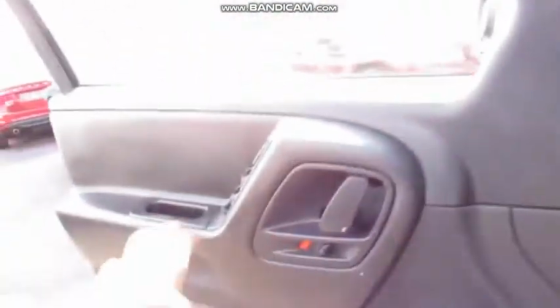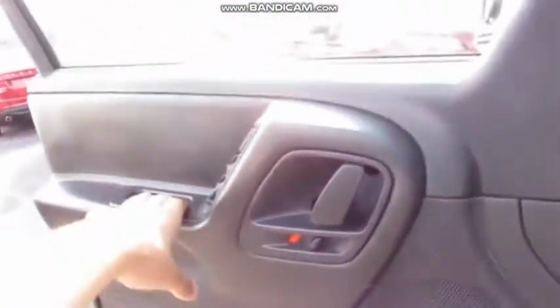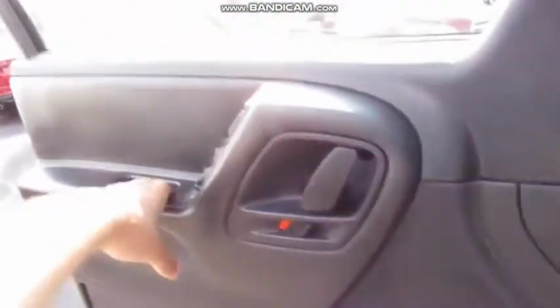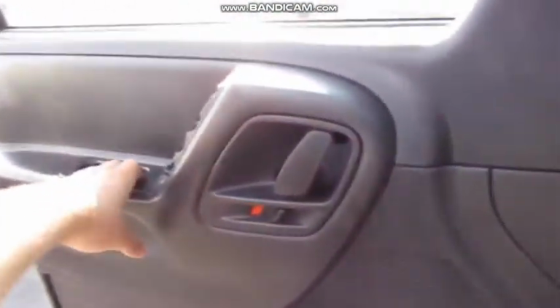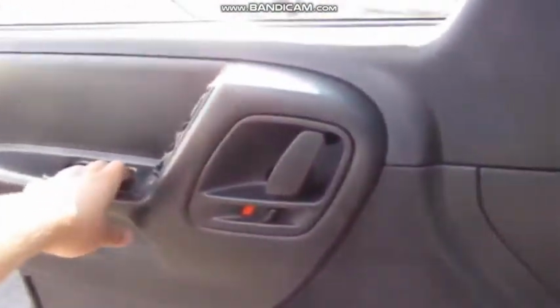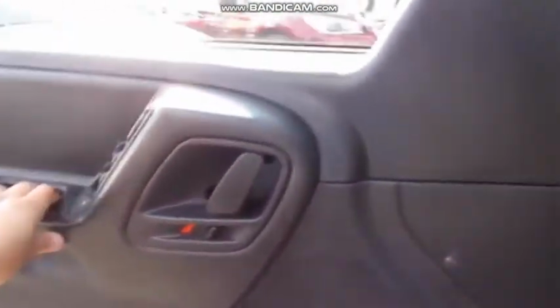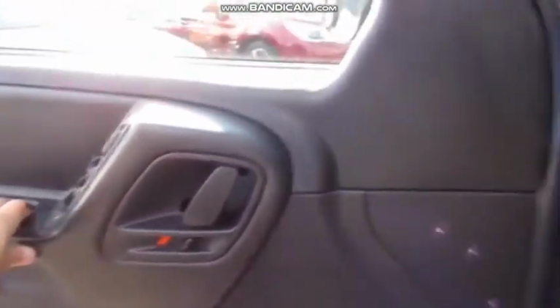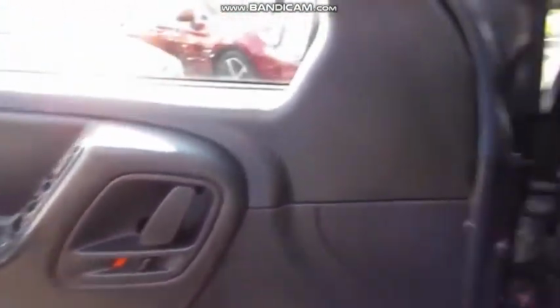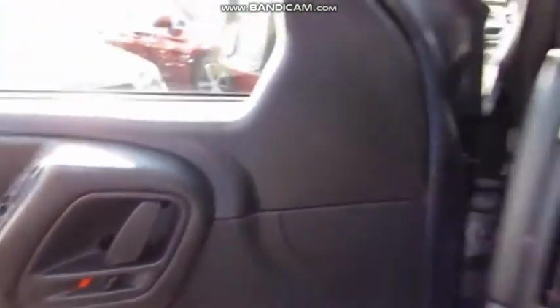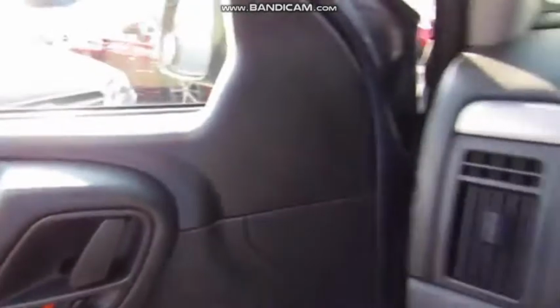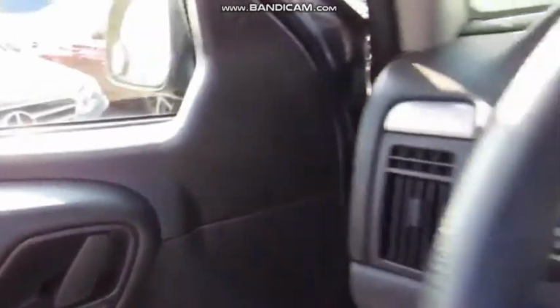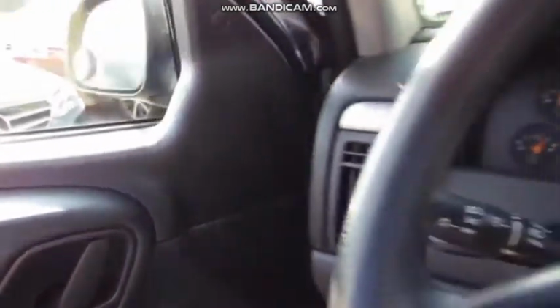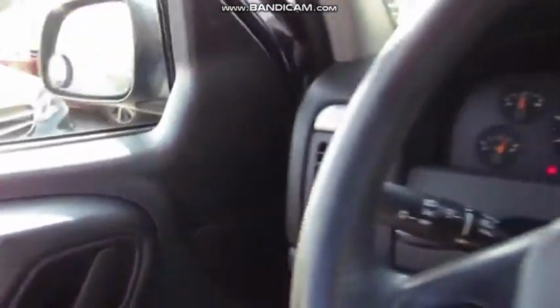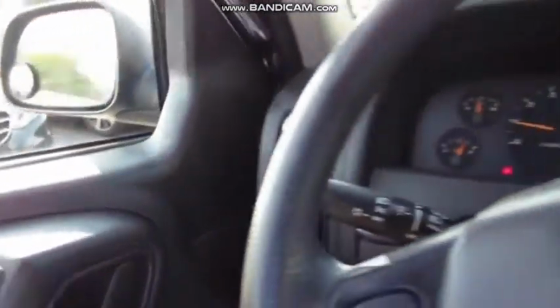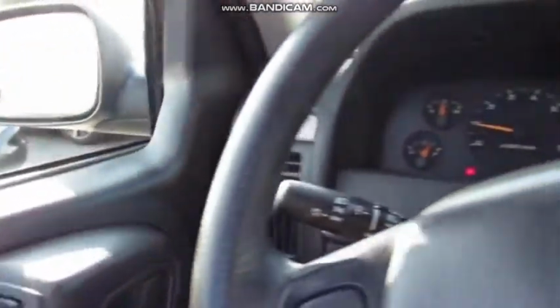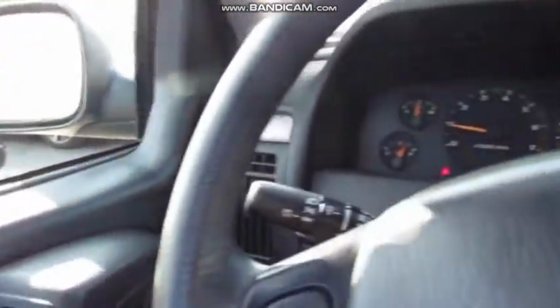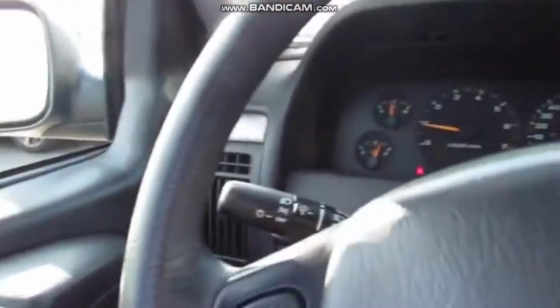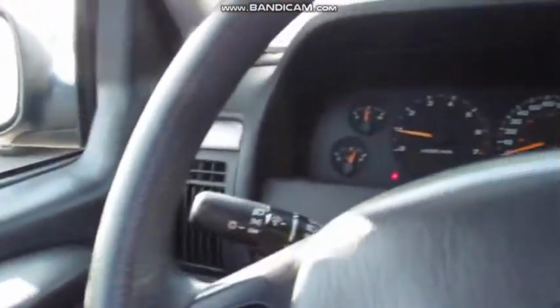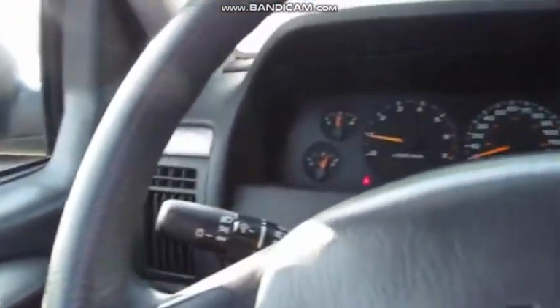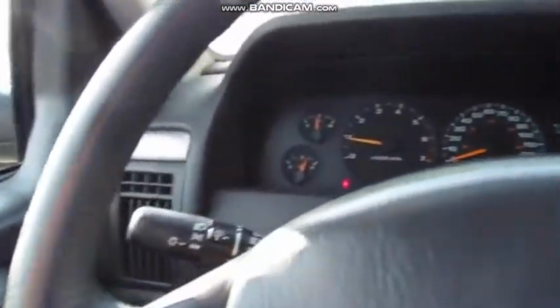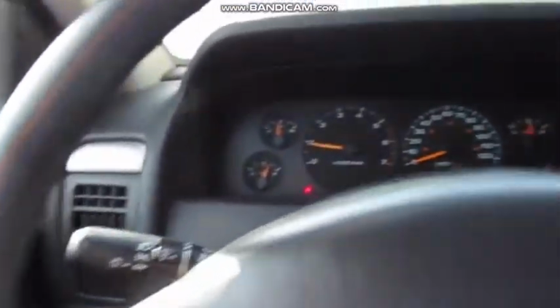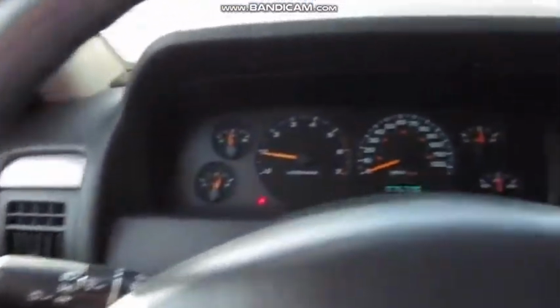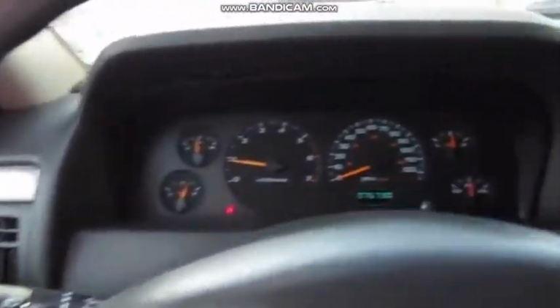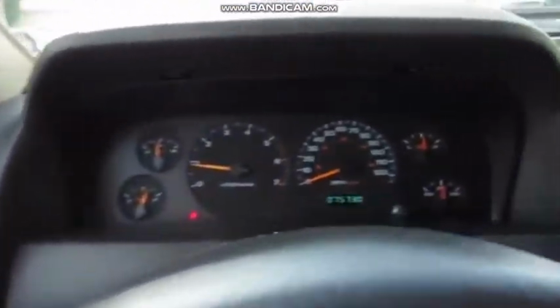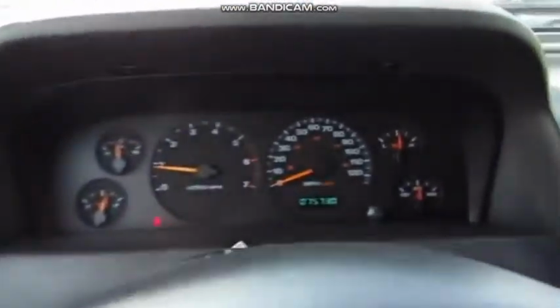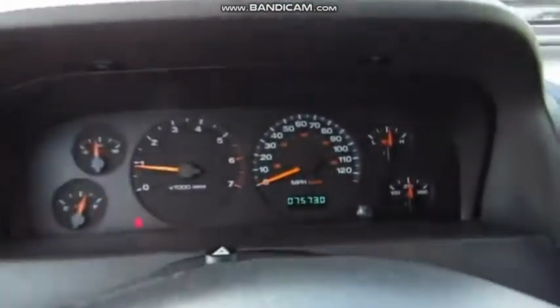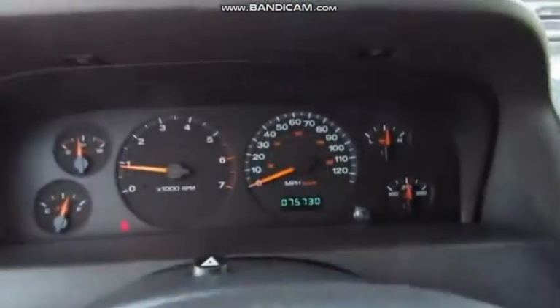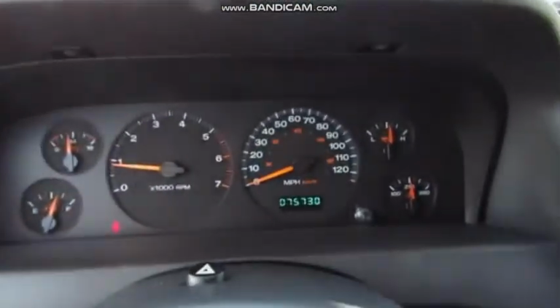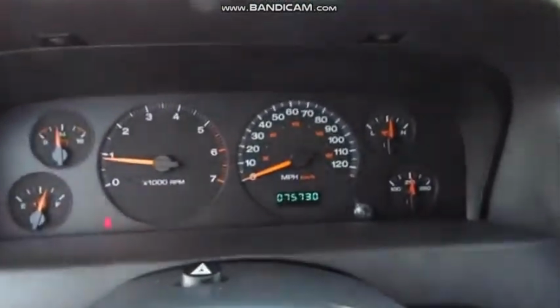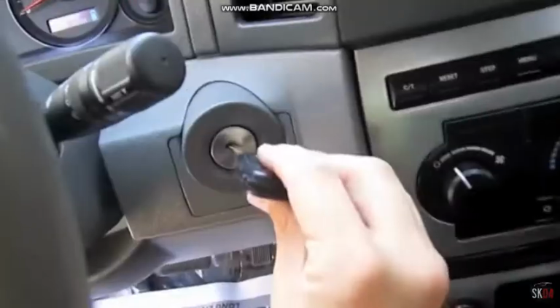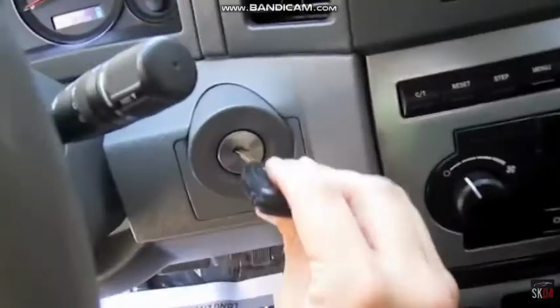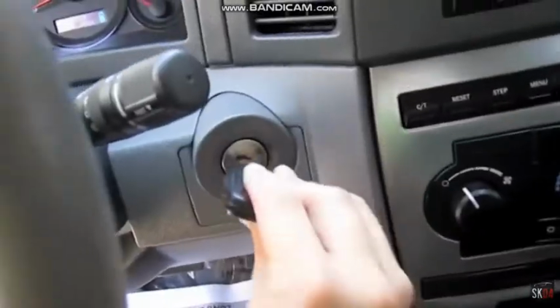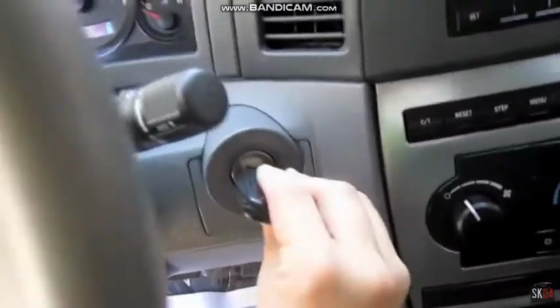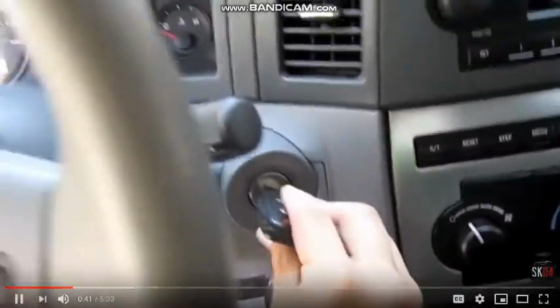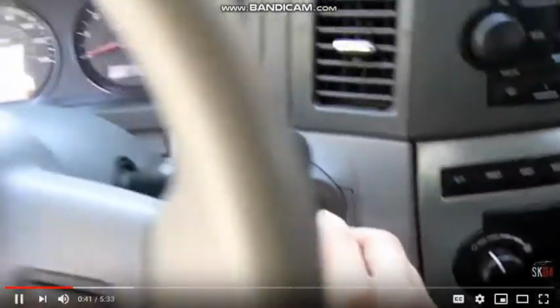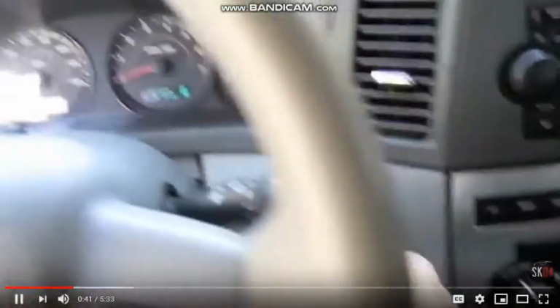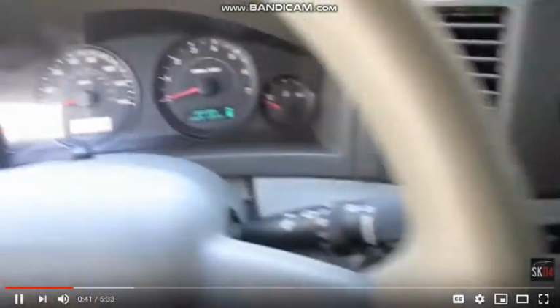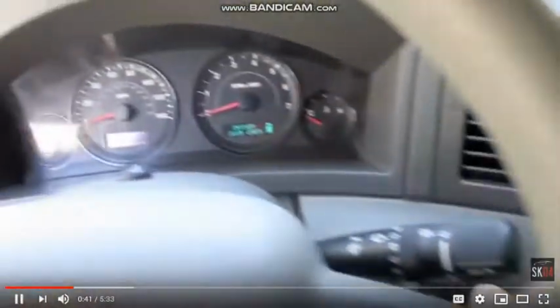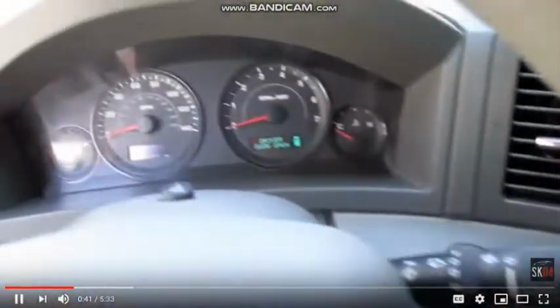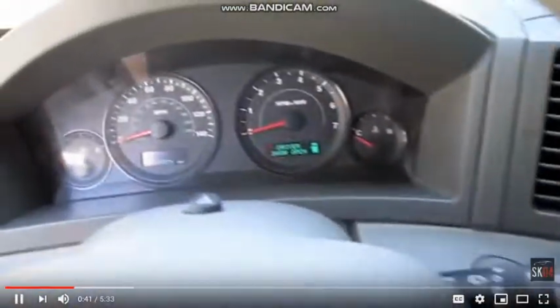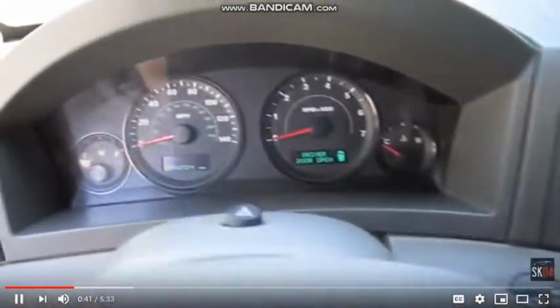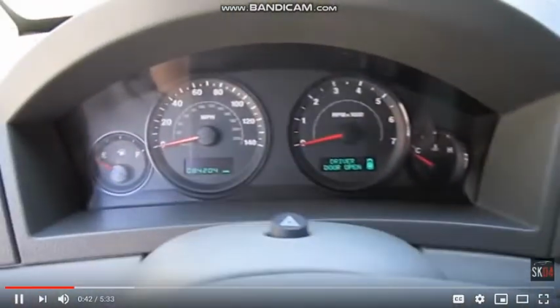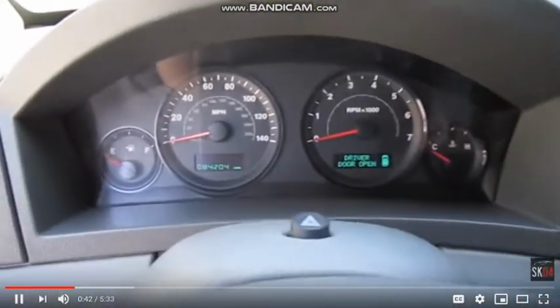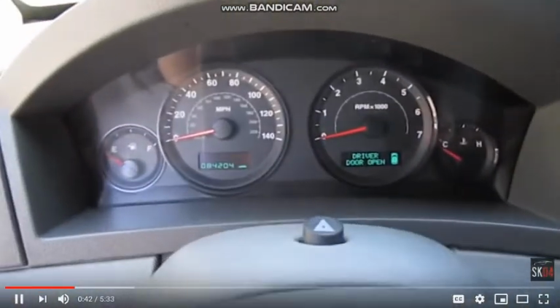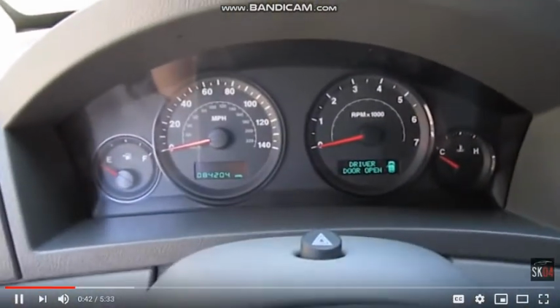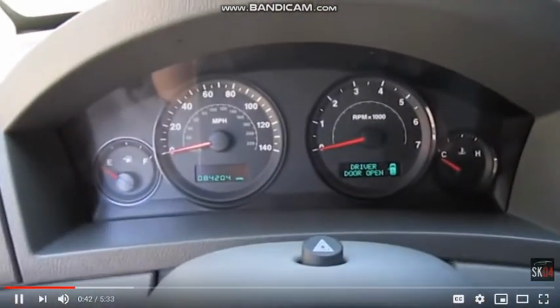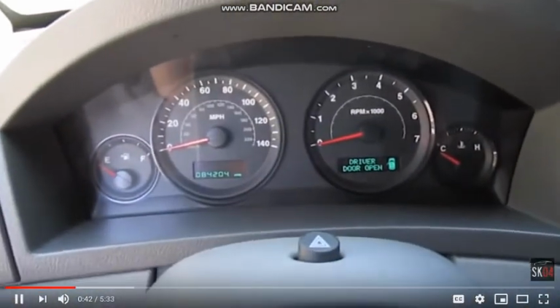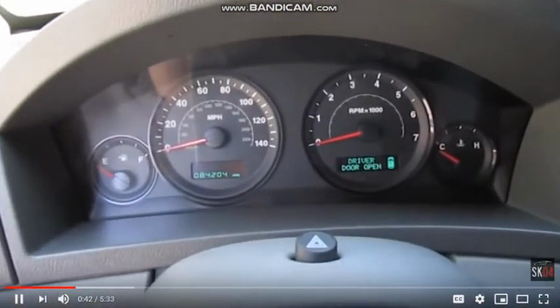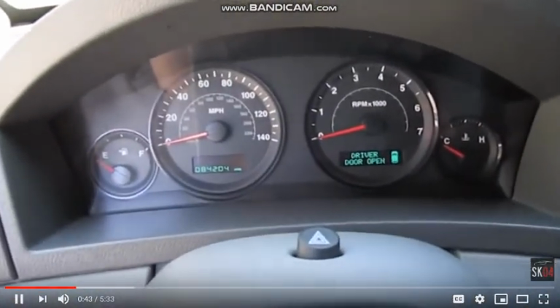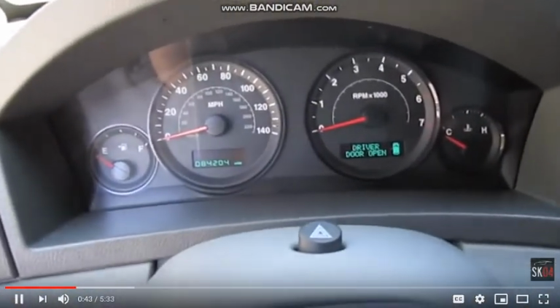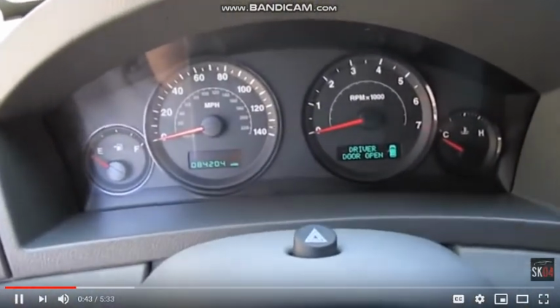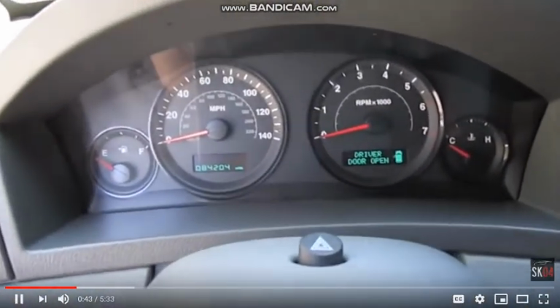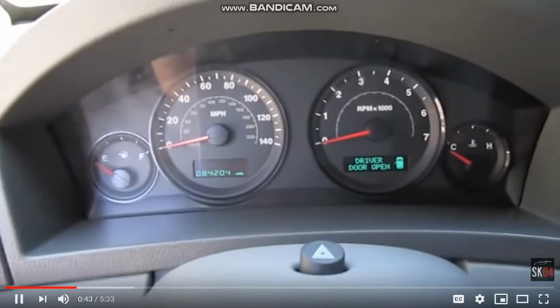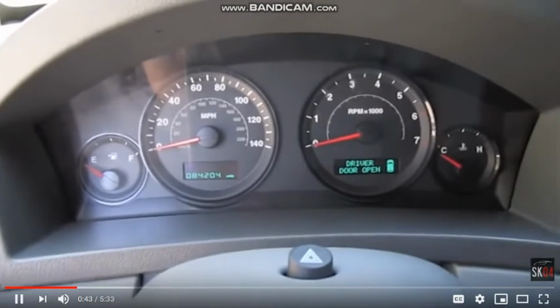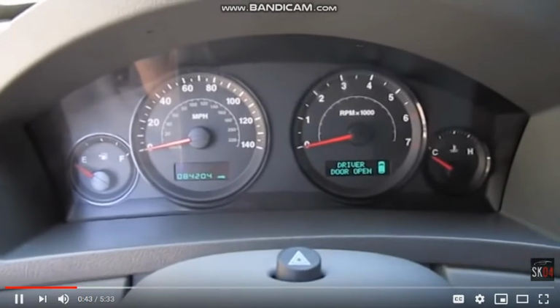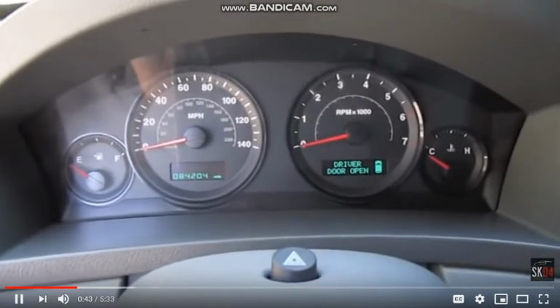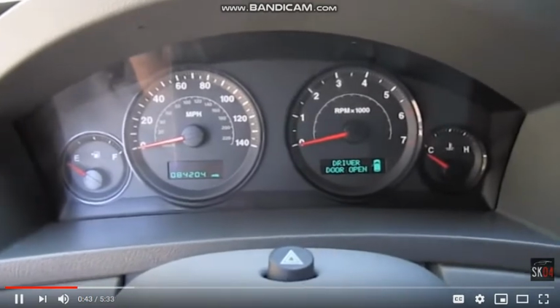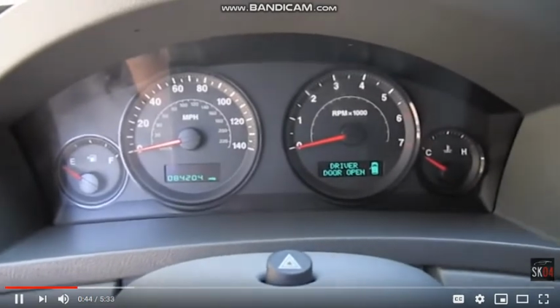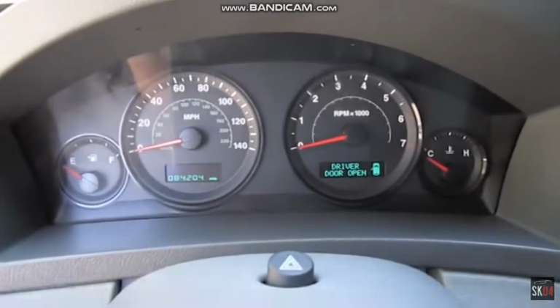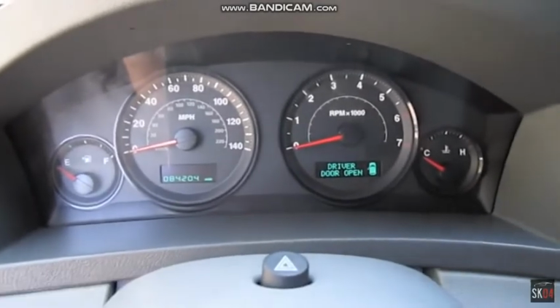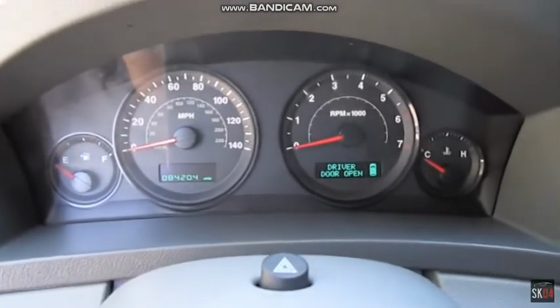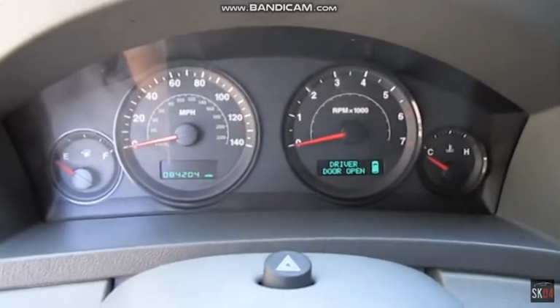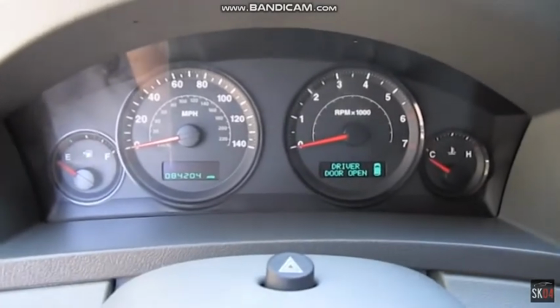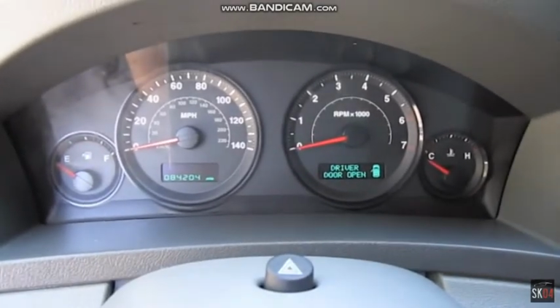You can close the door, and first thing once you're in — it's got eighty-four thousand, two hundred and four miles.